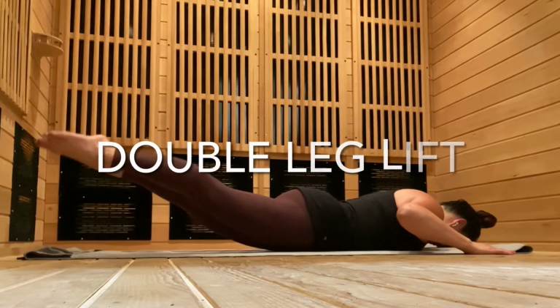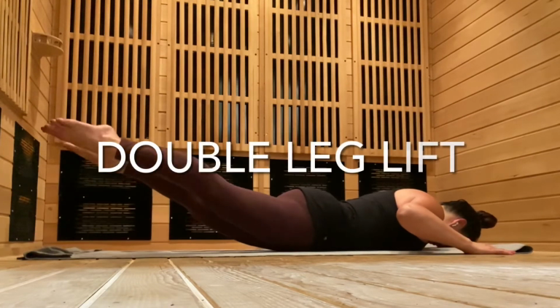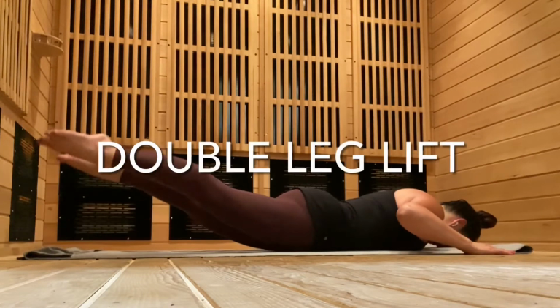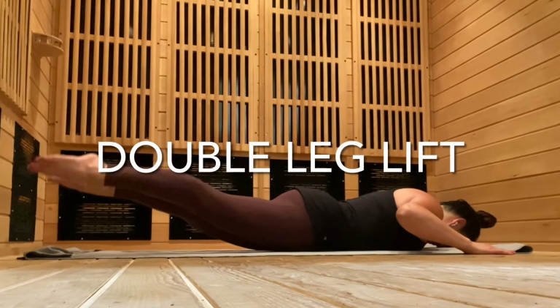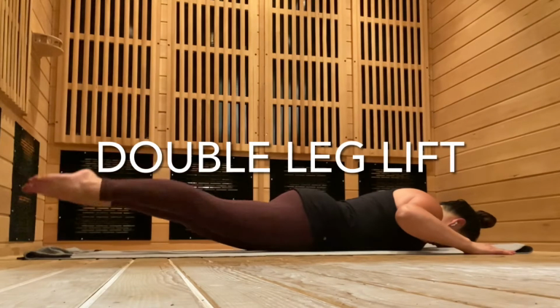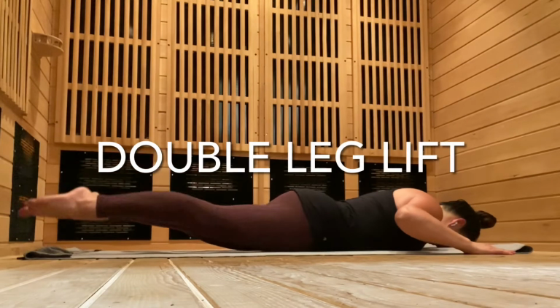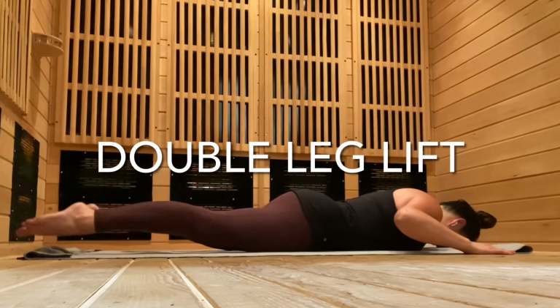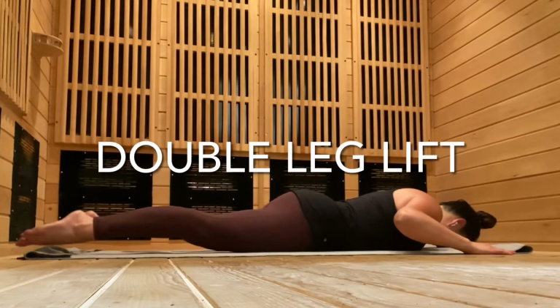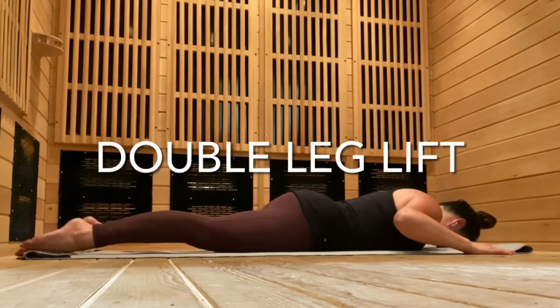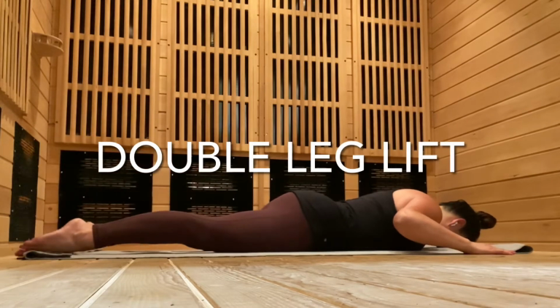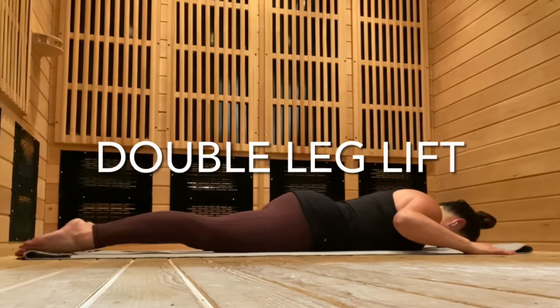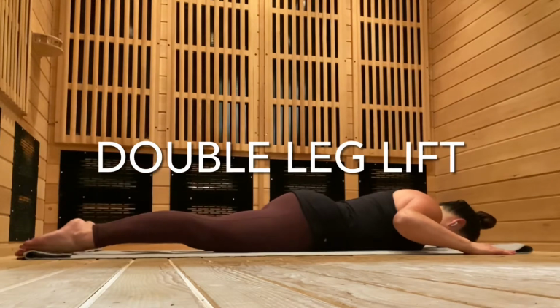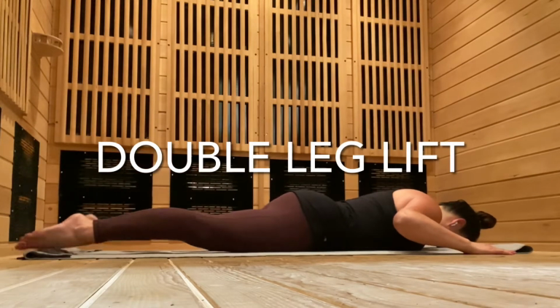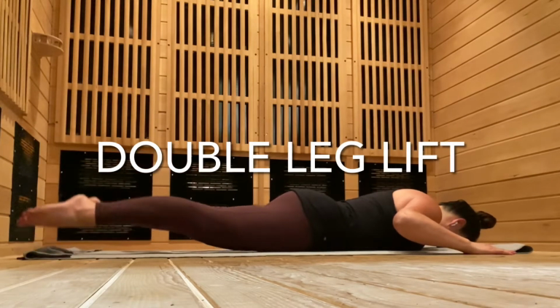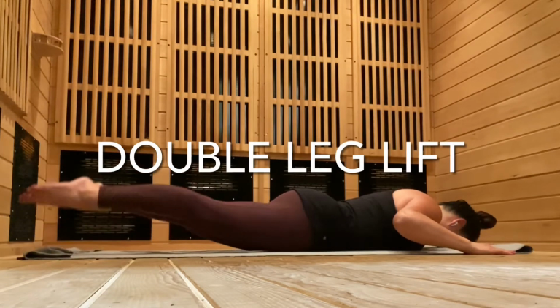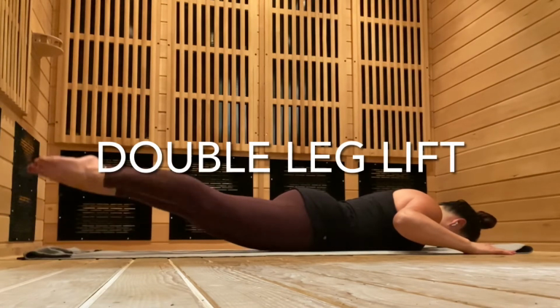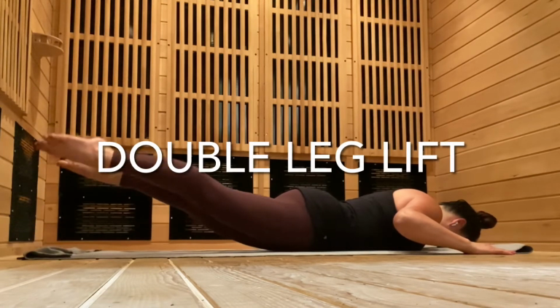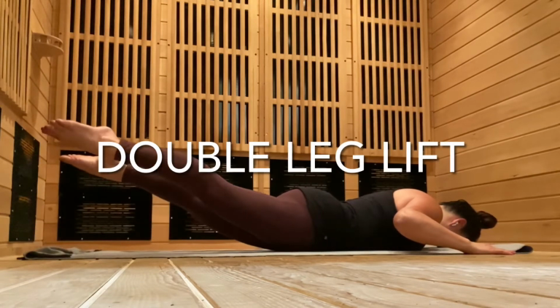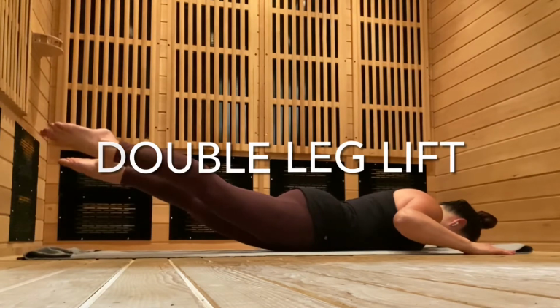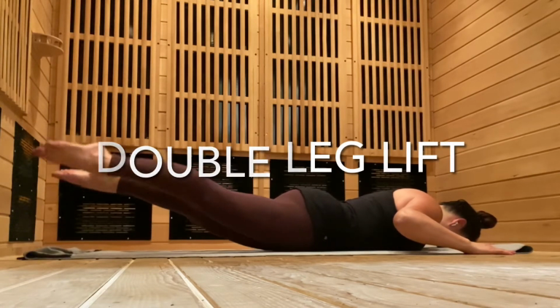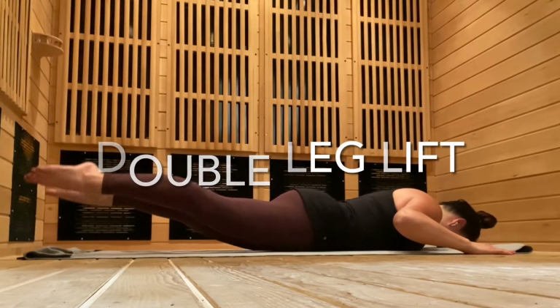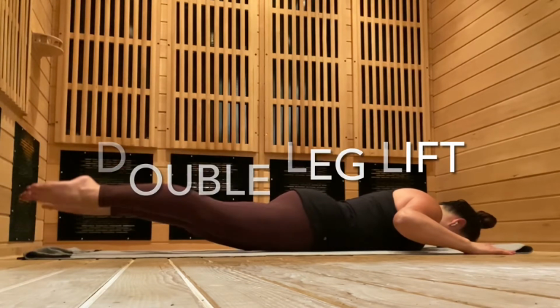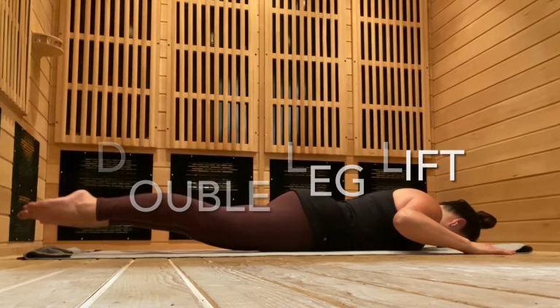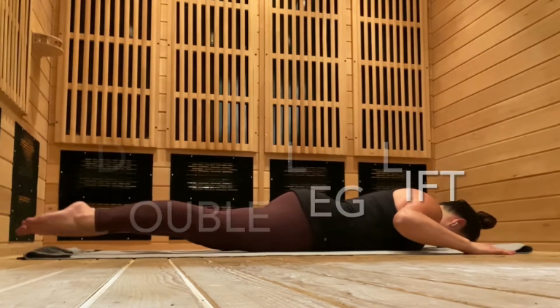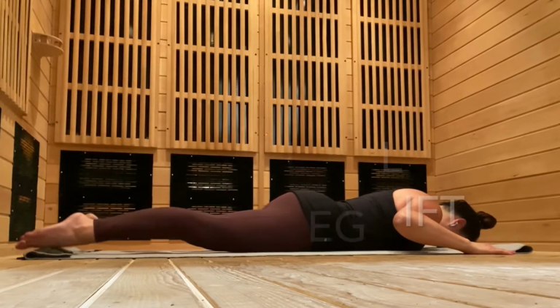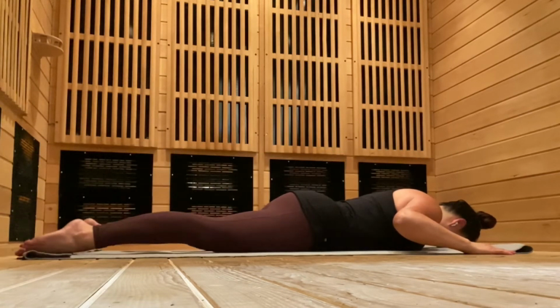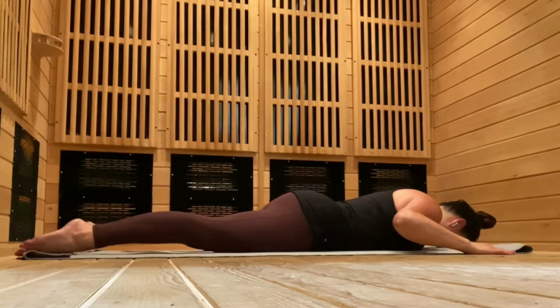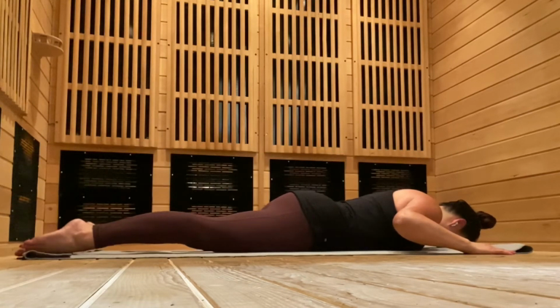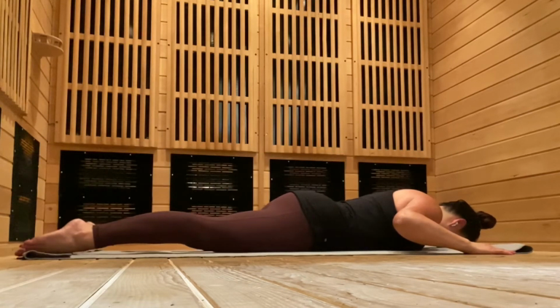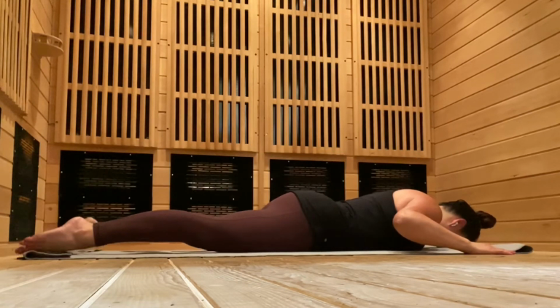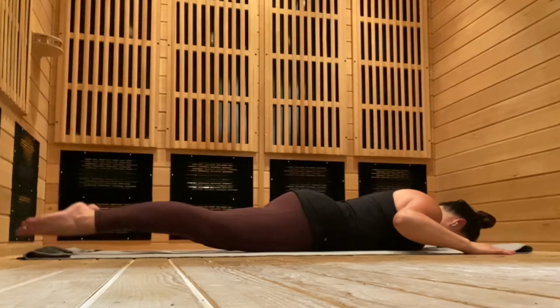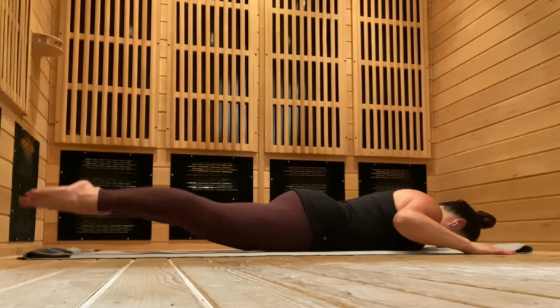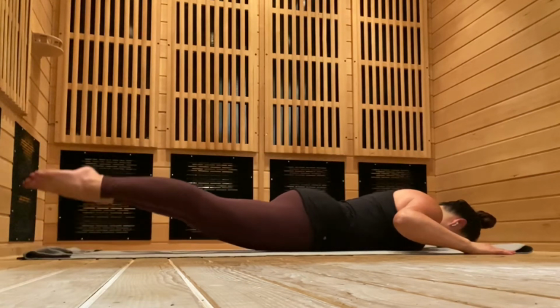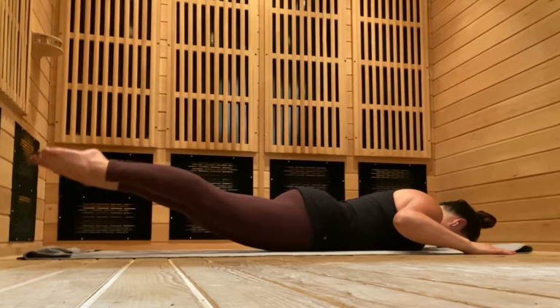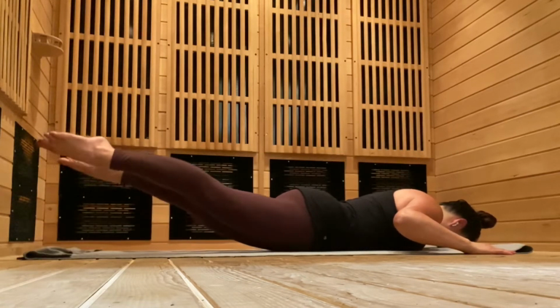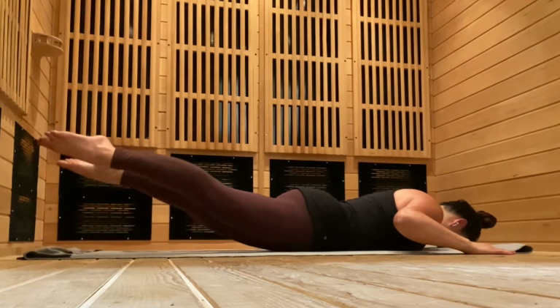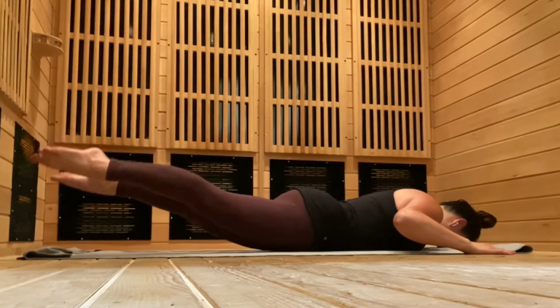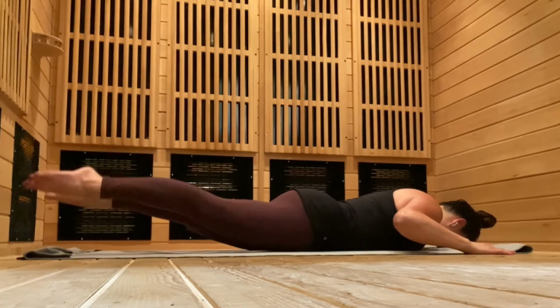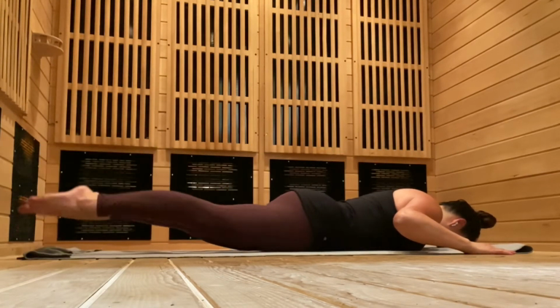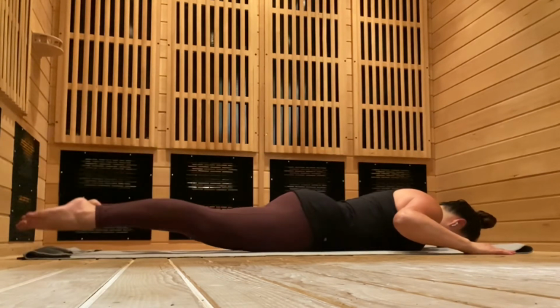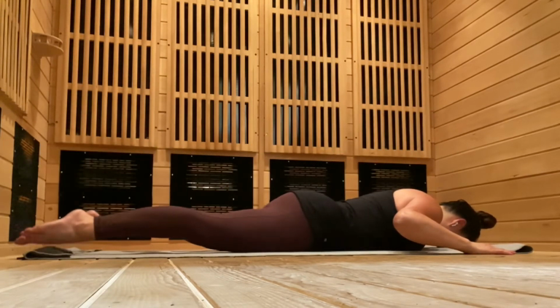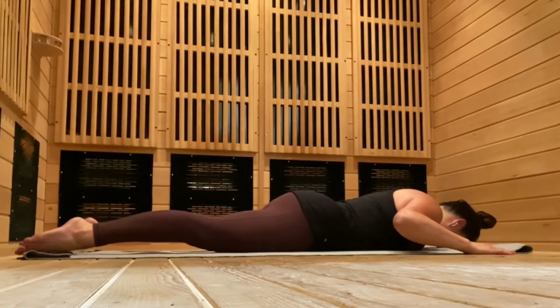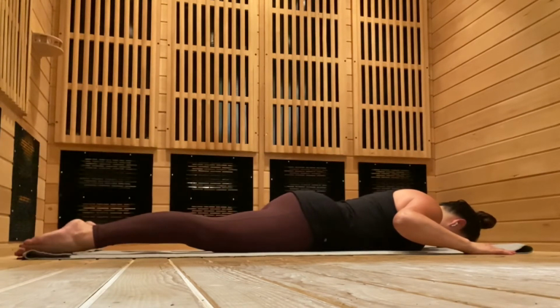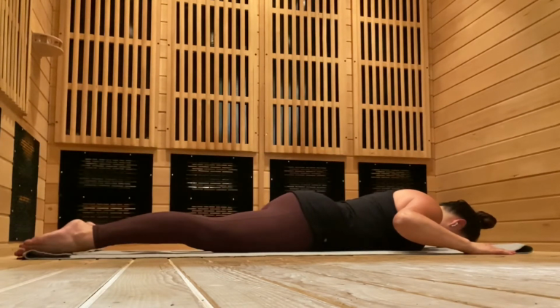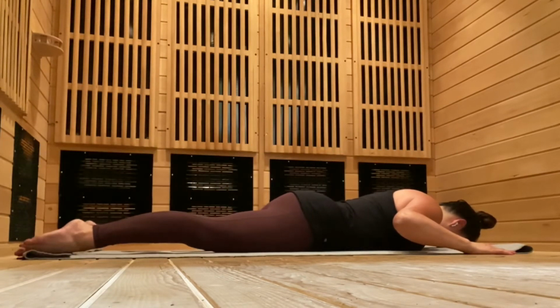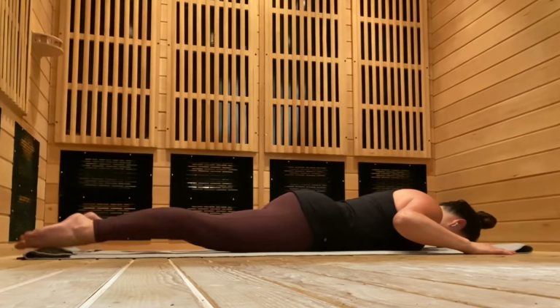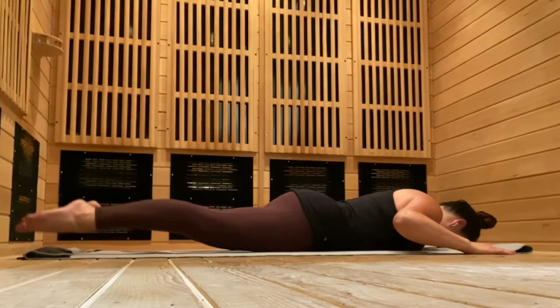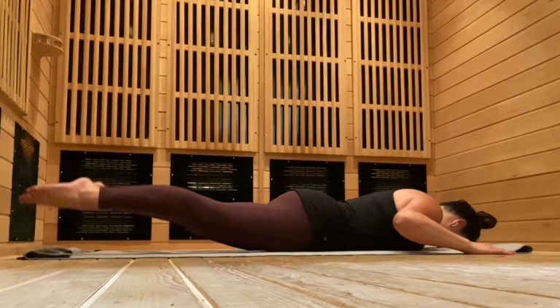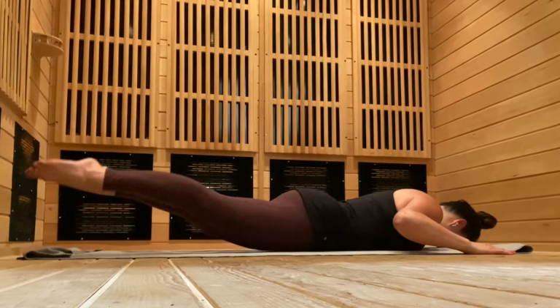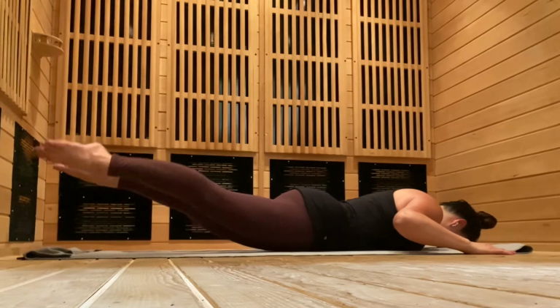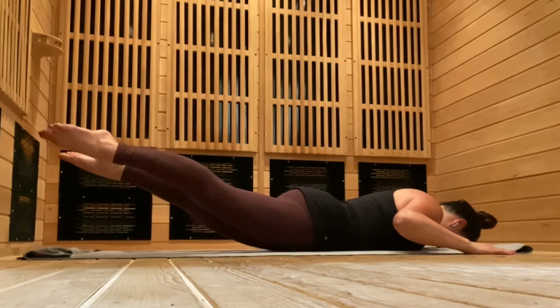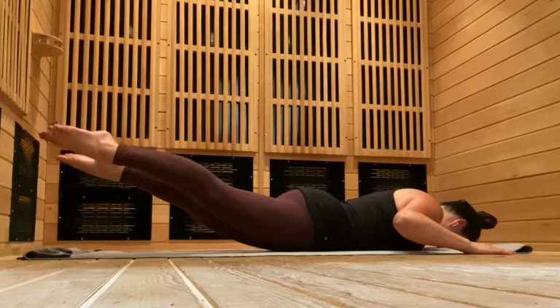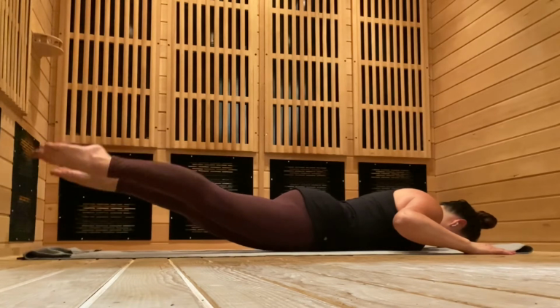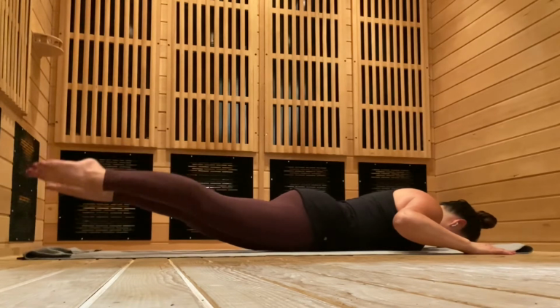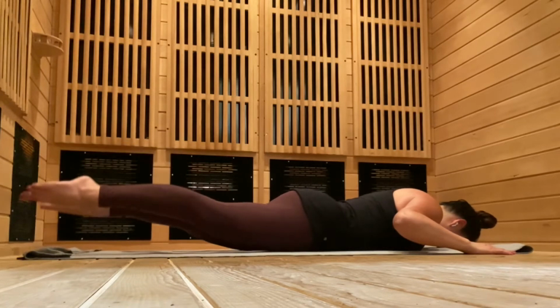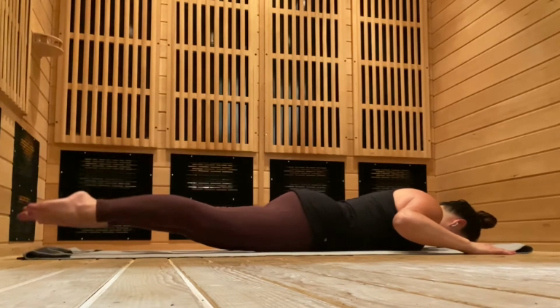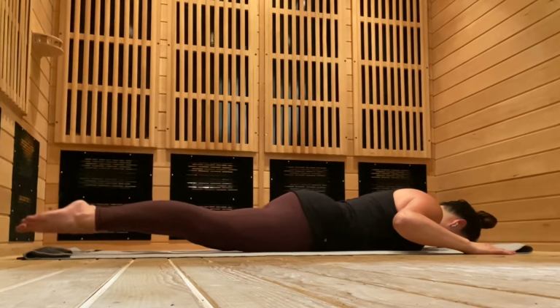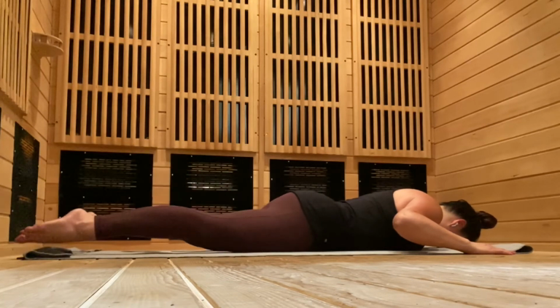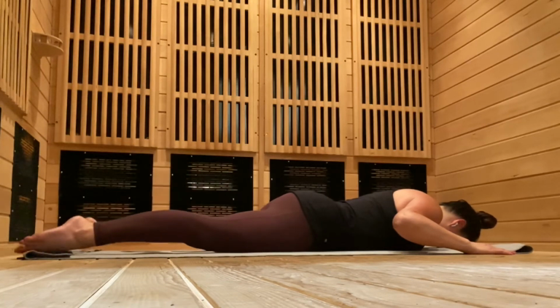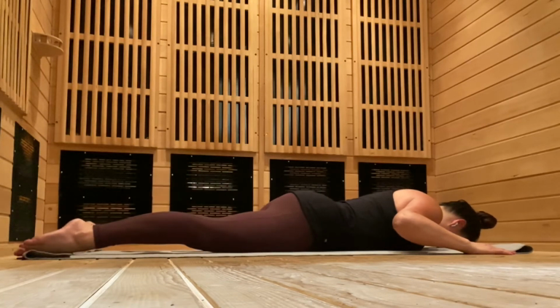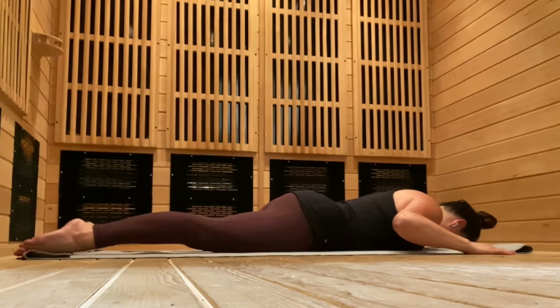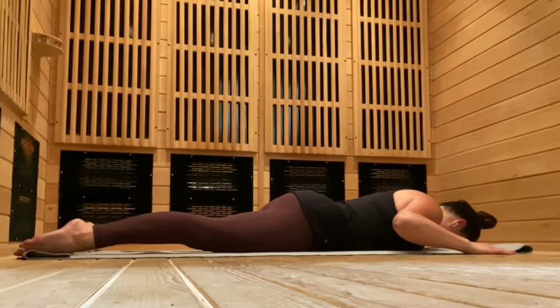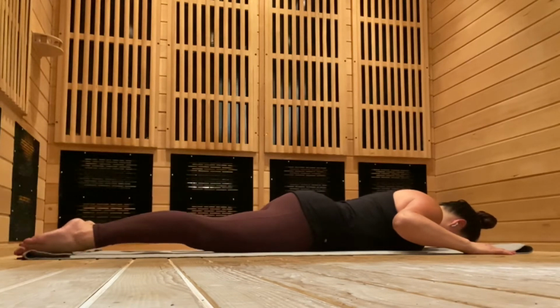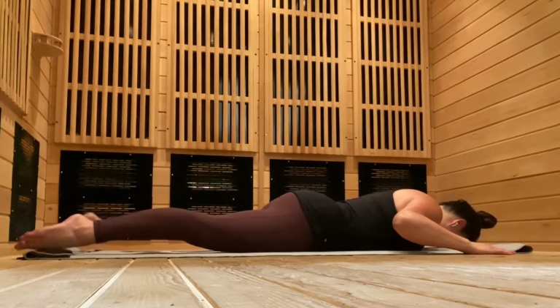Double leg lift. Maintain that knee lock. Don't let your knees bend as you lift and lower, bracing and breathing.